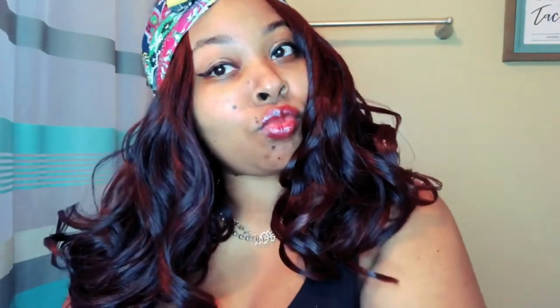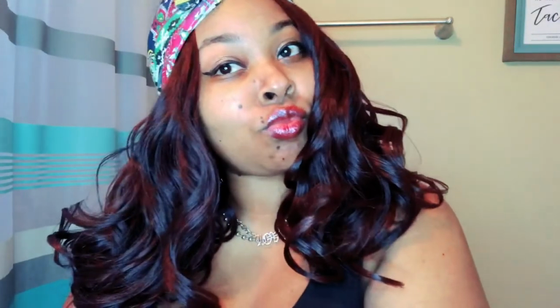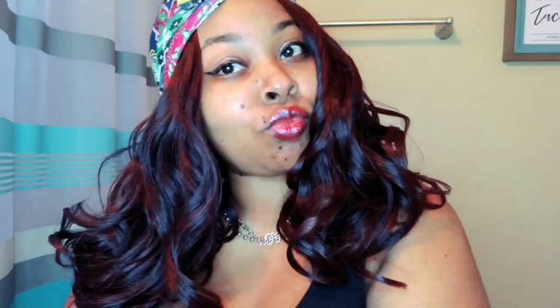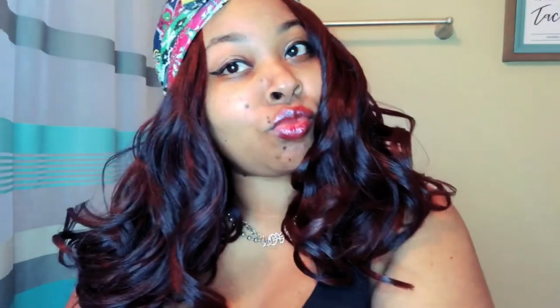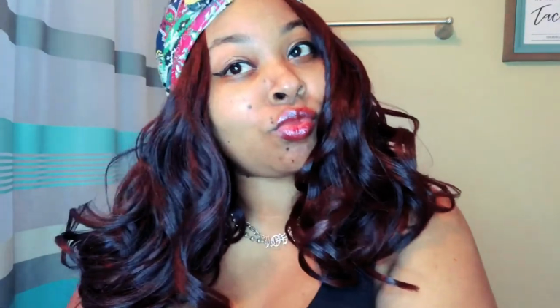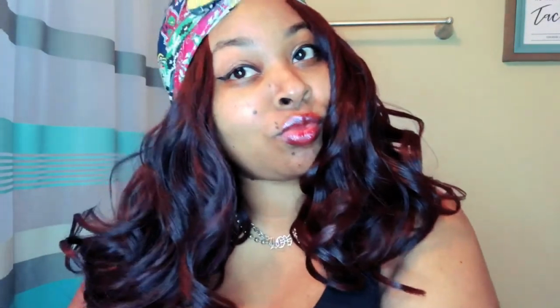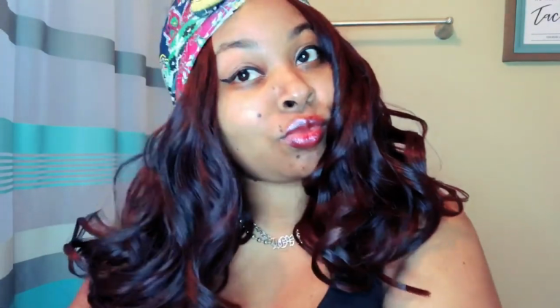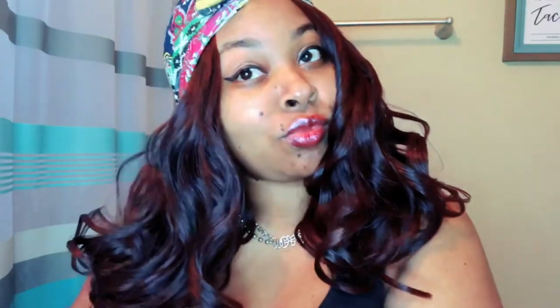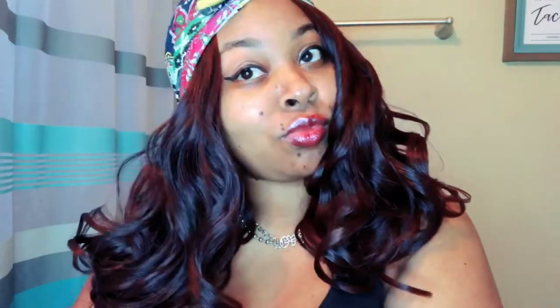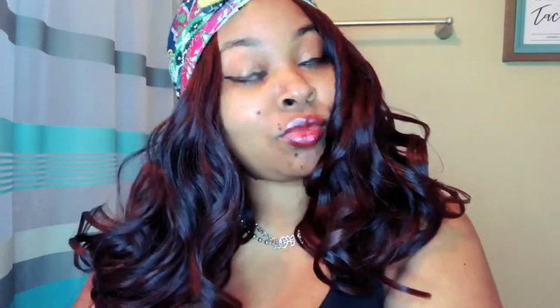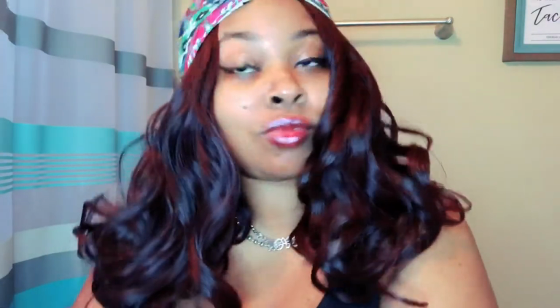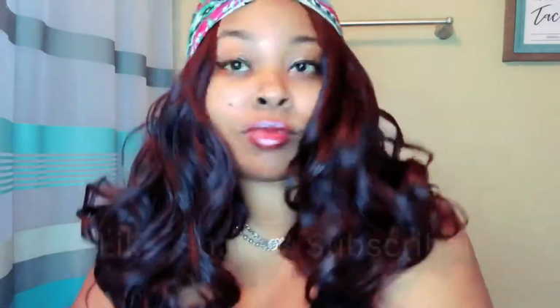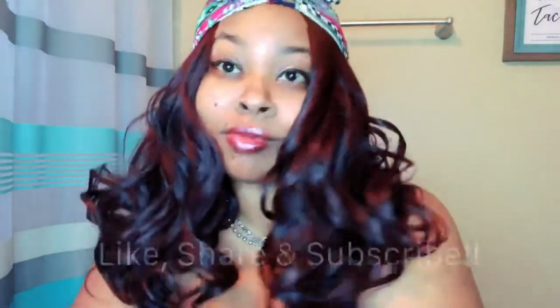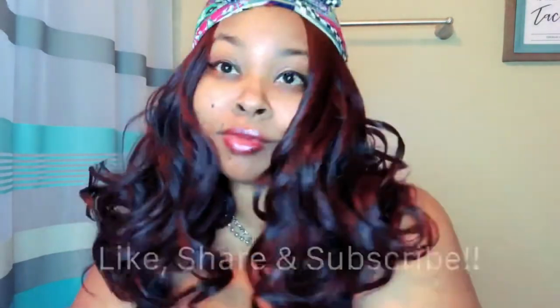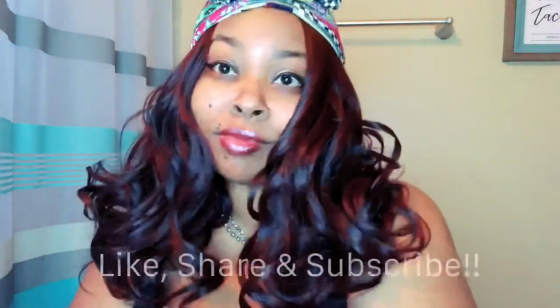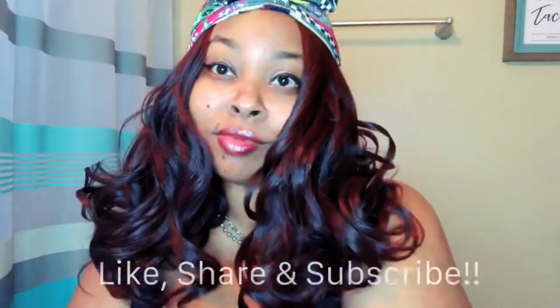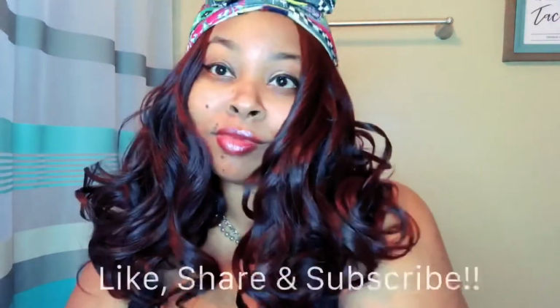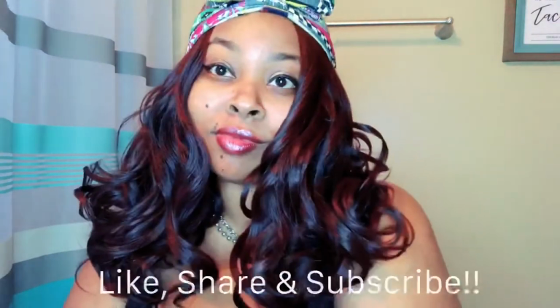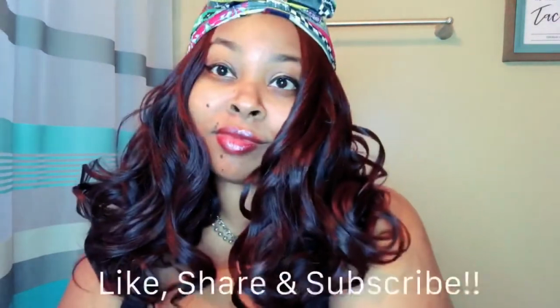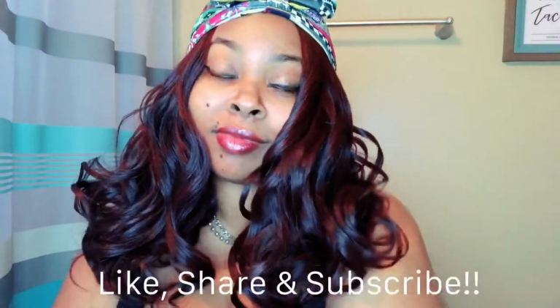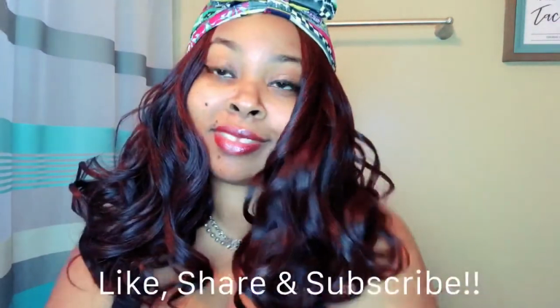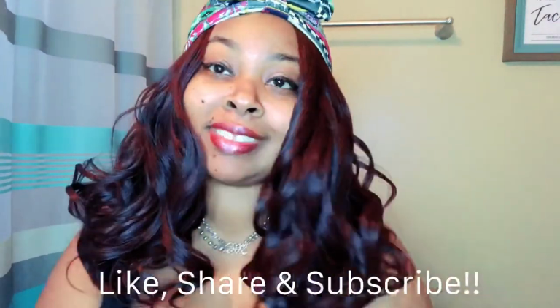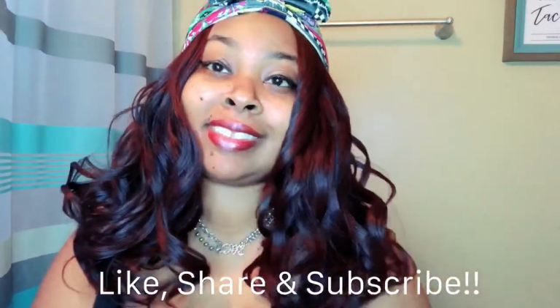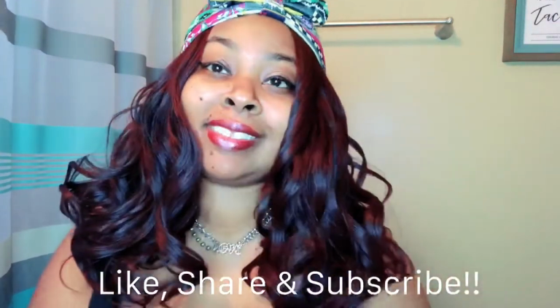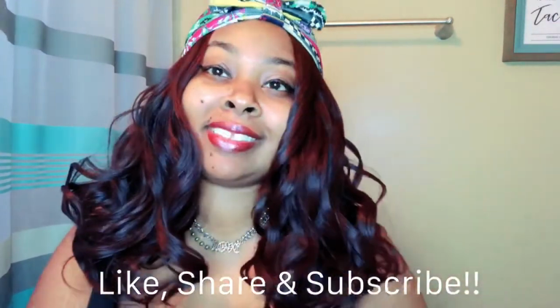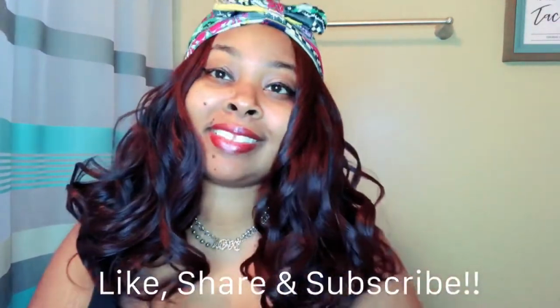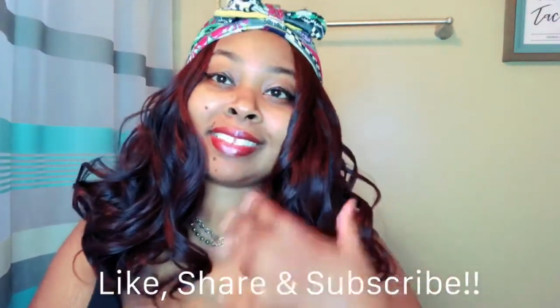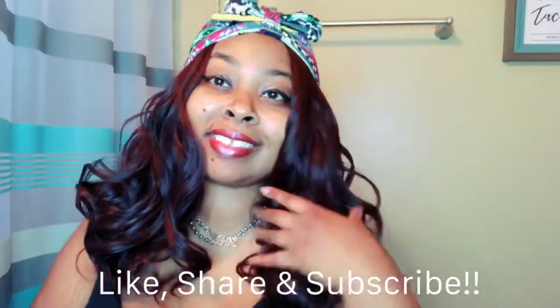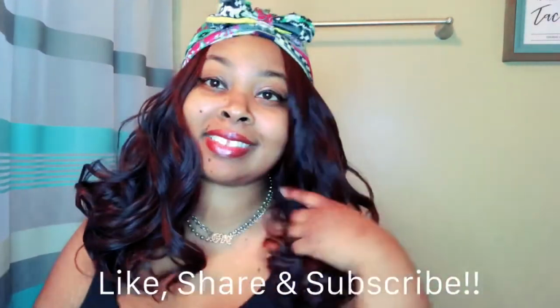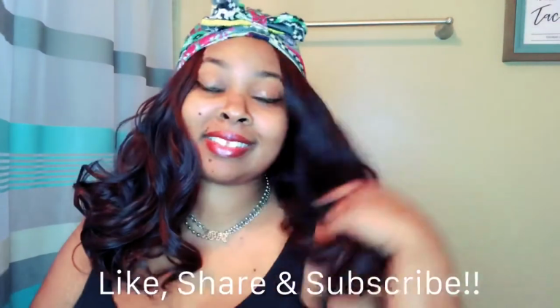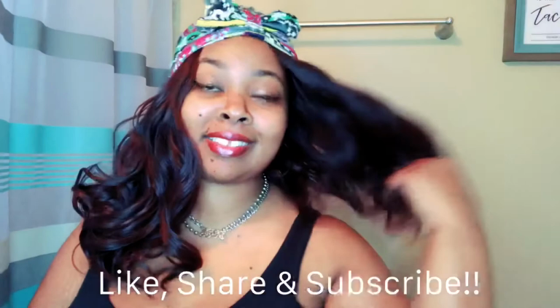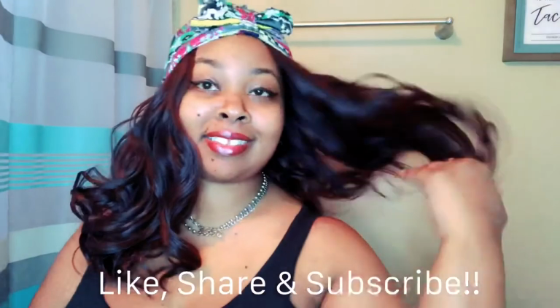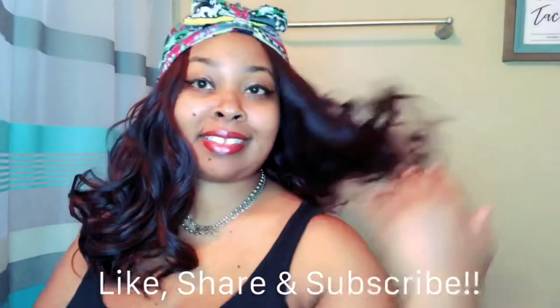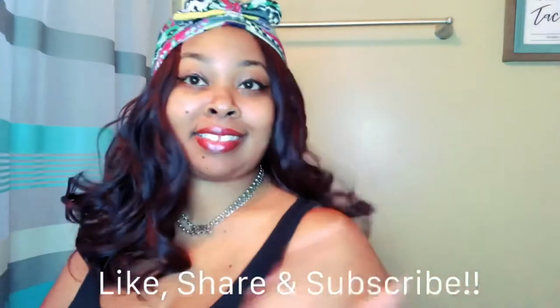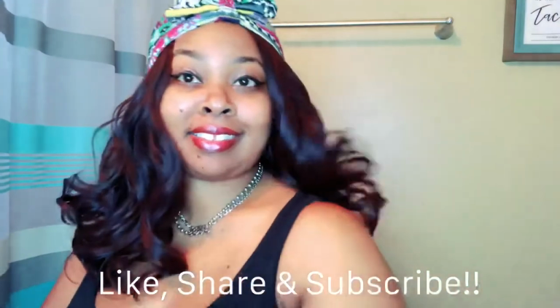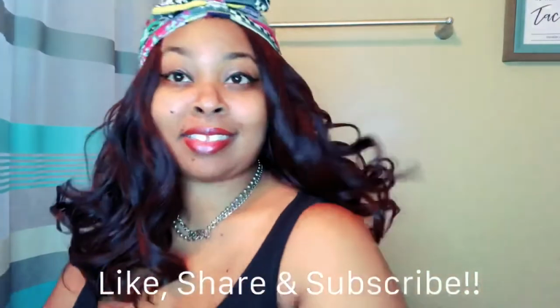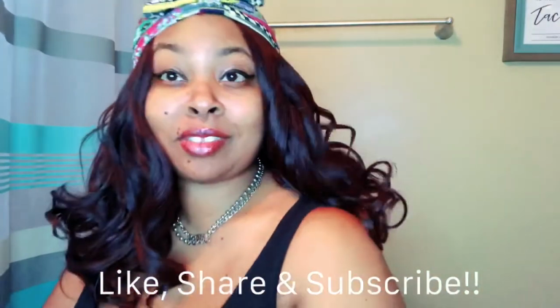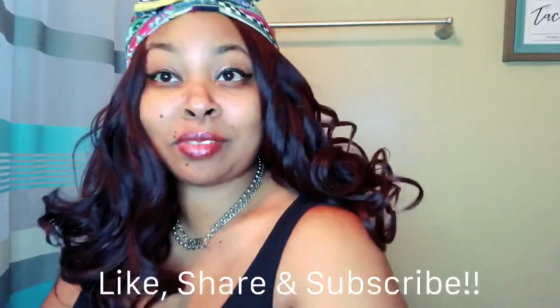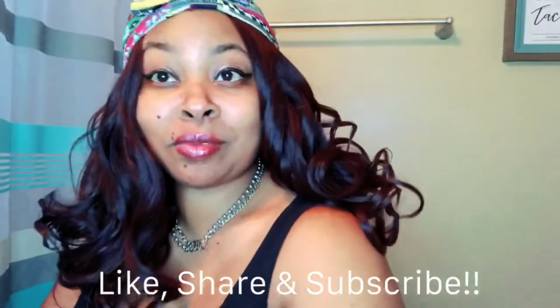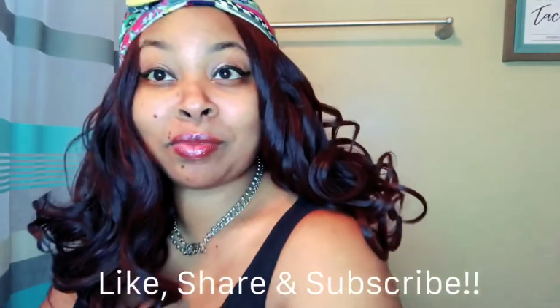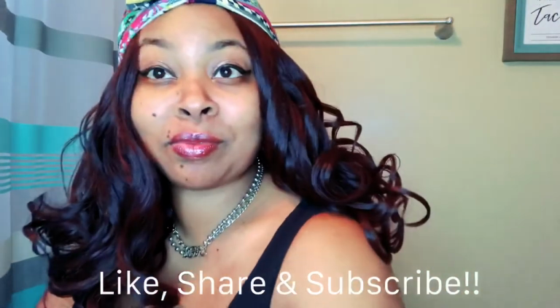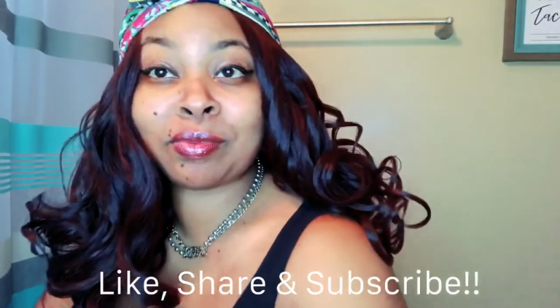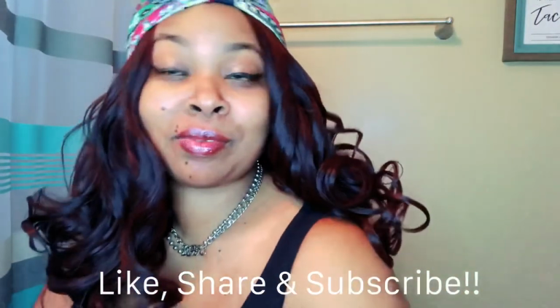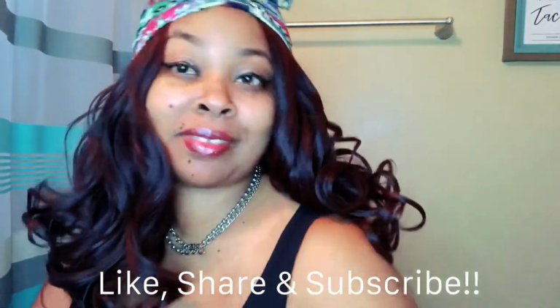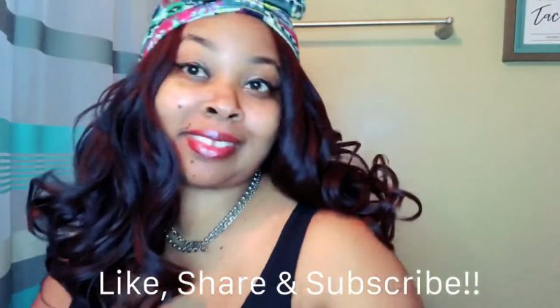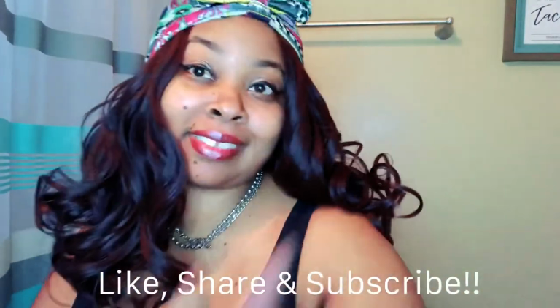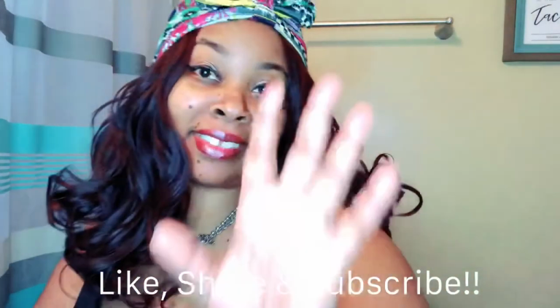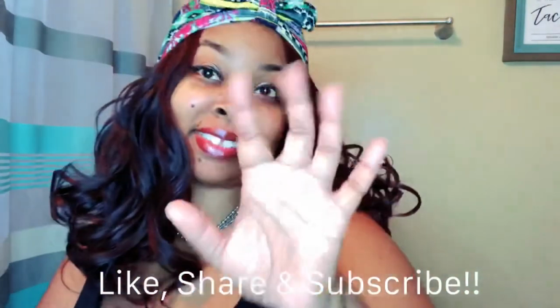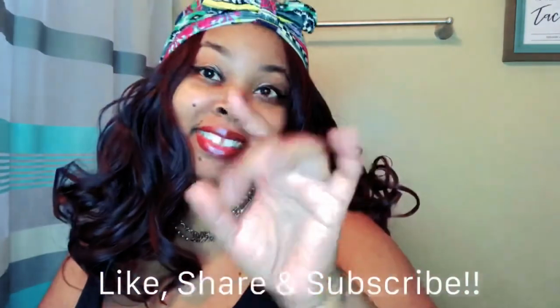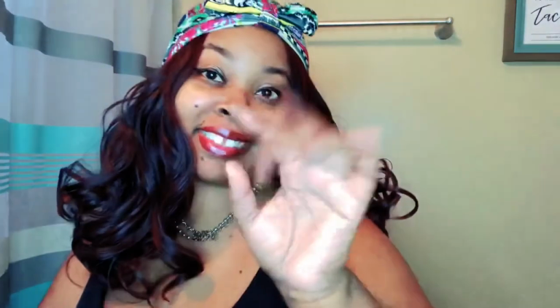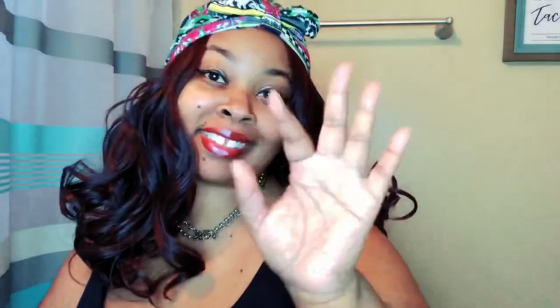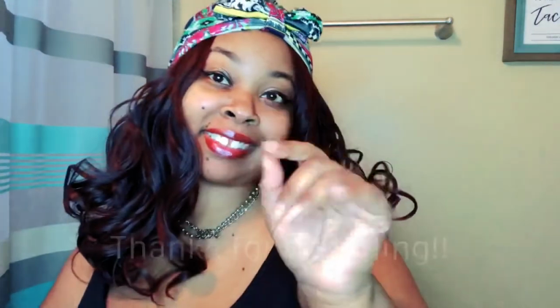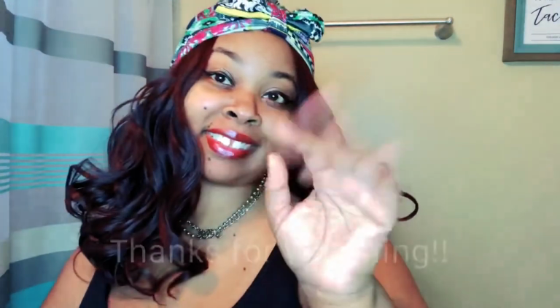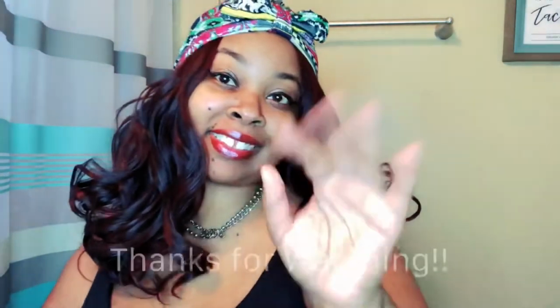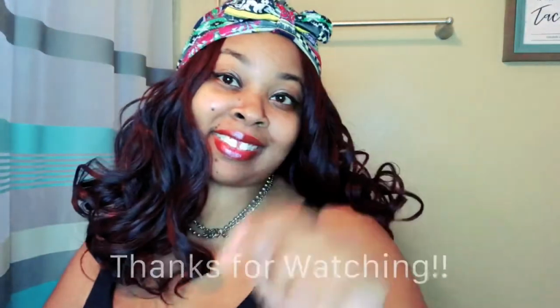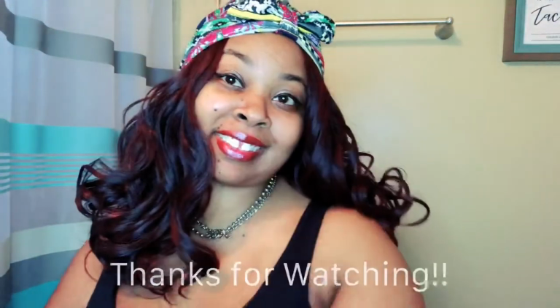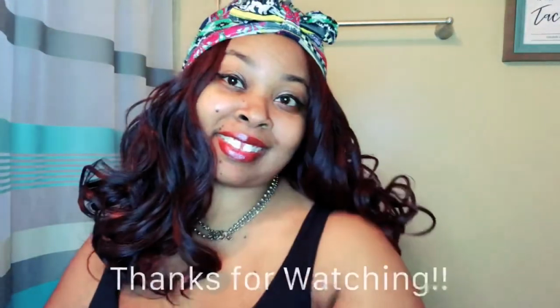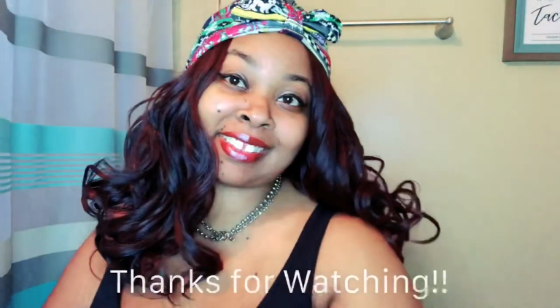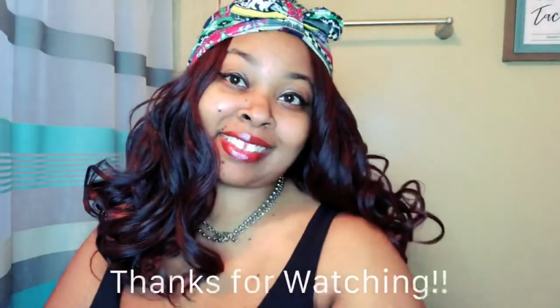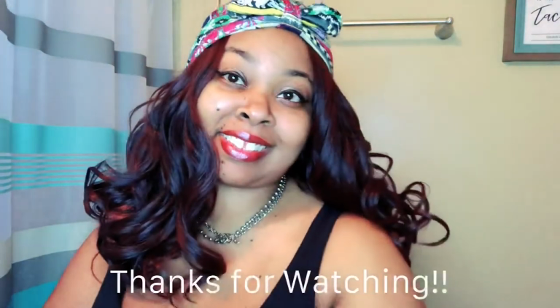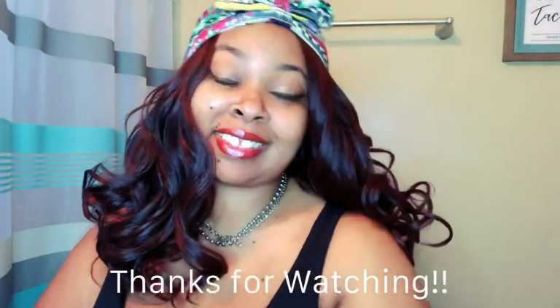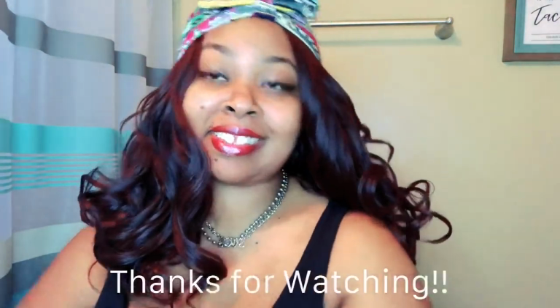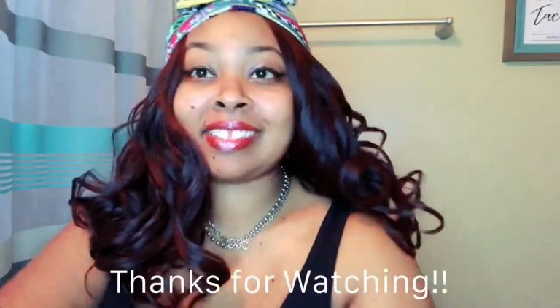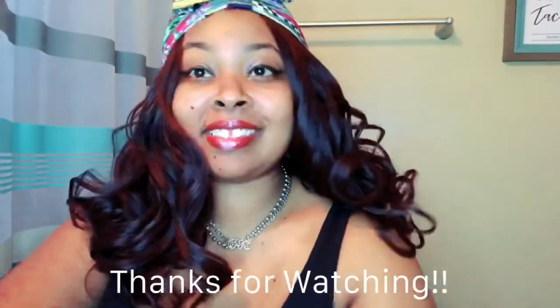I hope you guys enjoyed the video. Don't forget to like, share, and subscribe to my channel. Thank you guys for watching, and I'll see you in the next one.